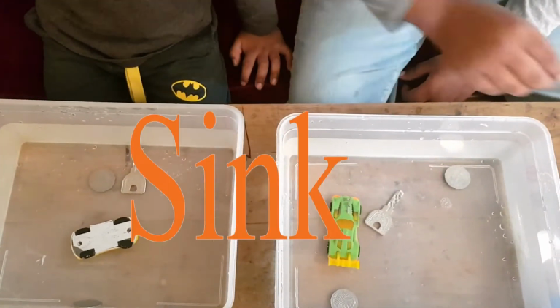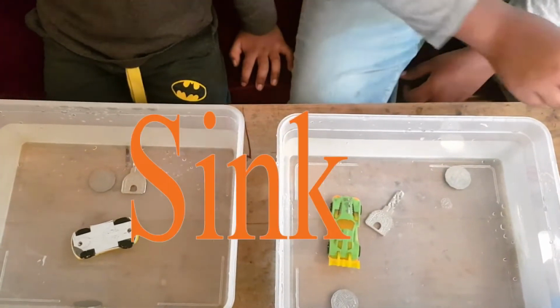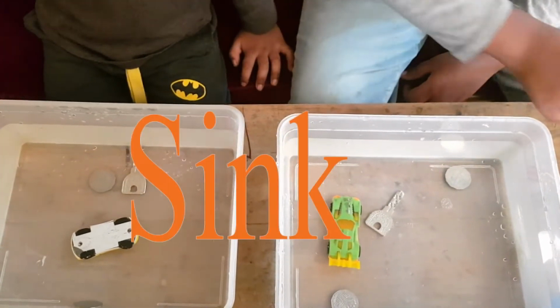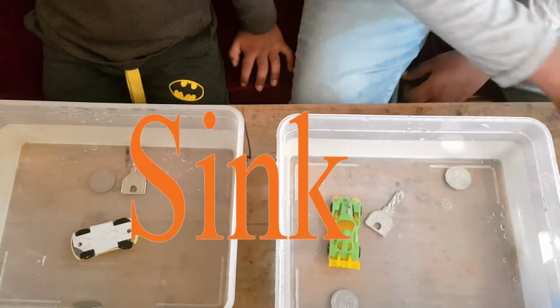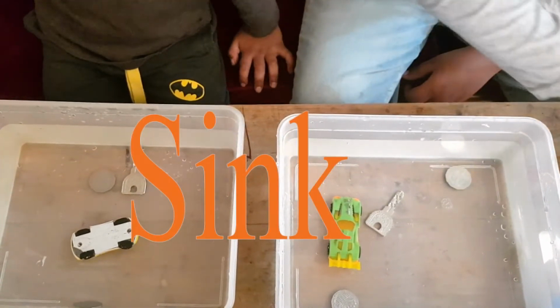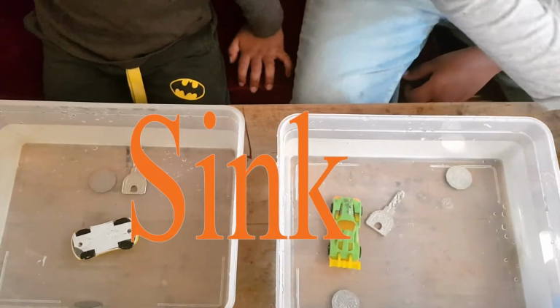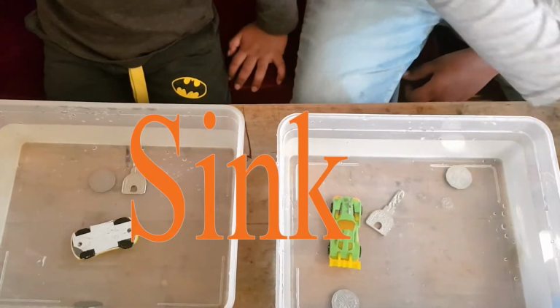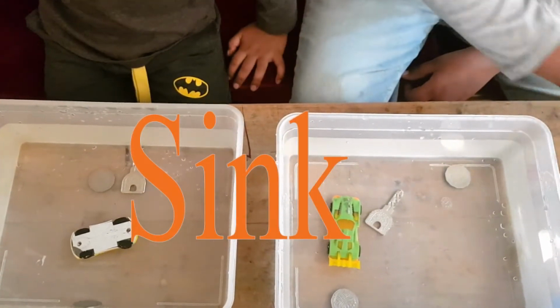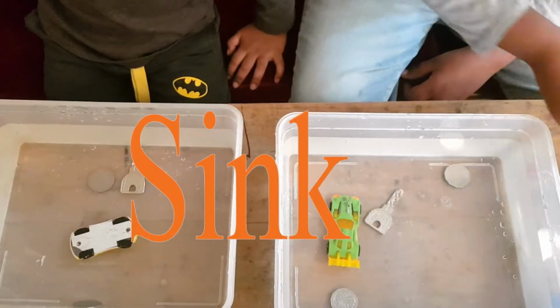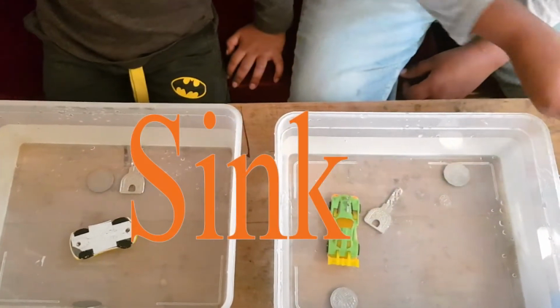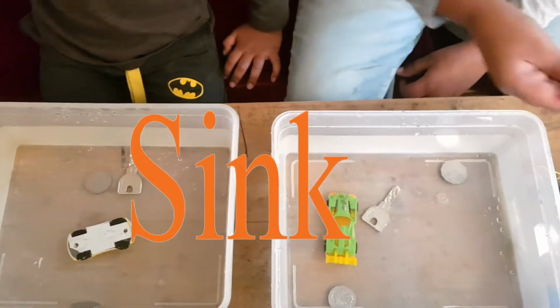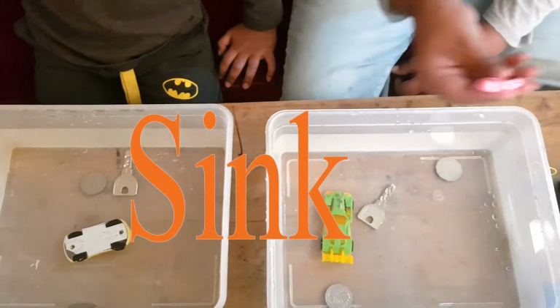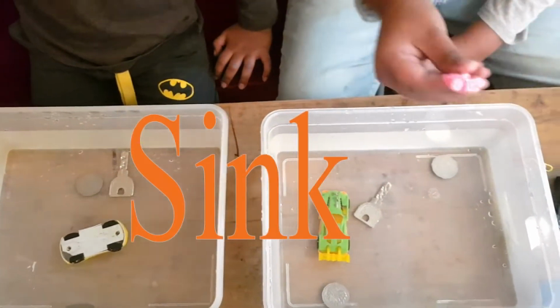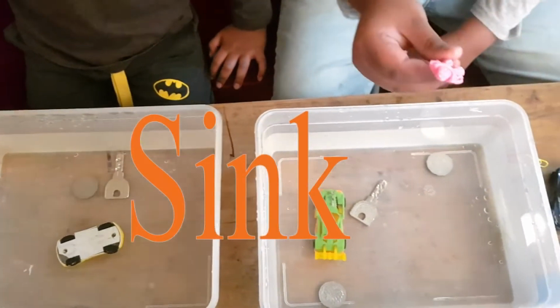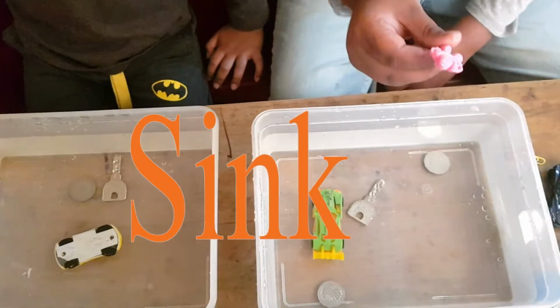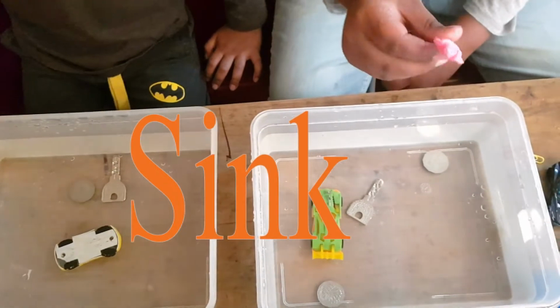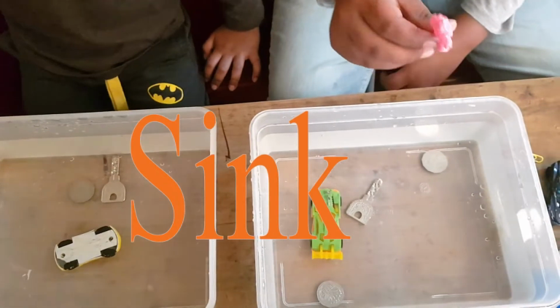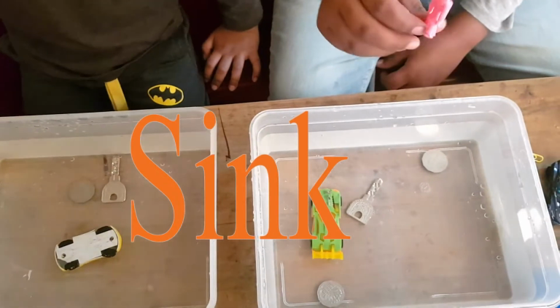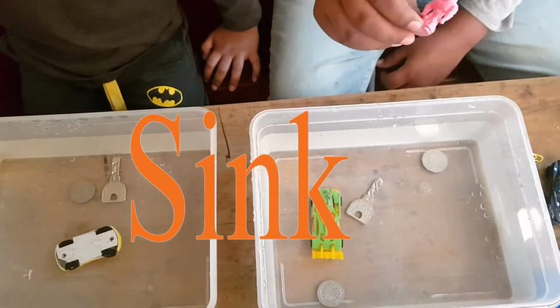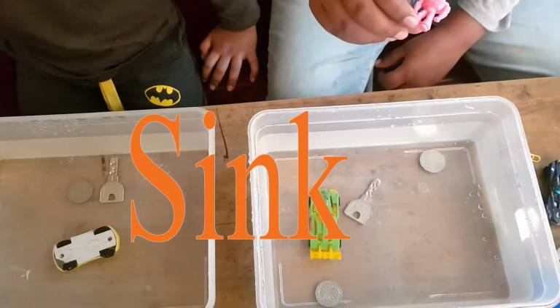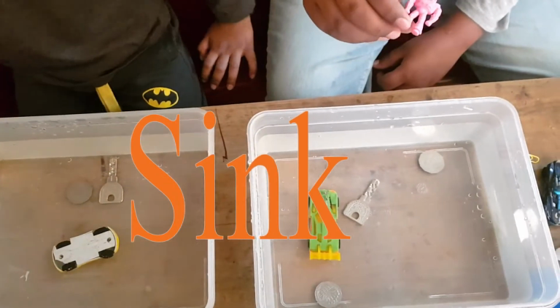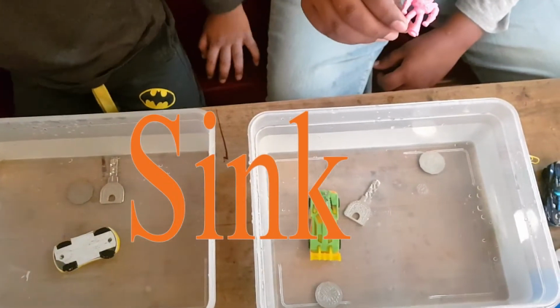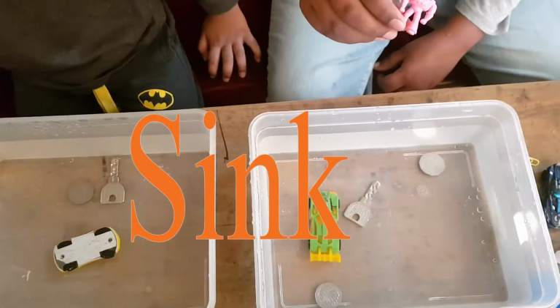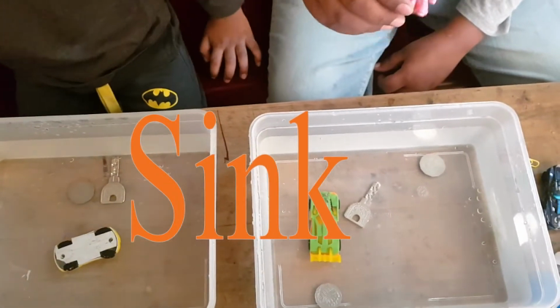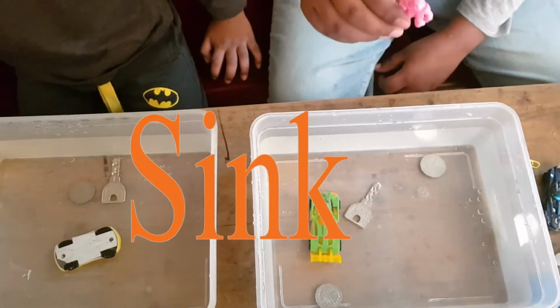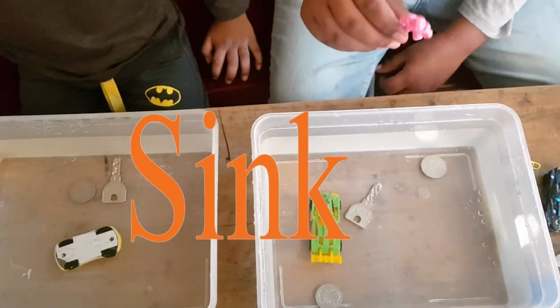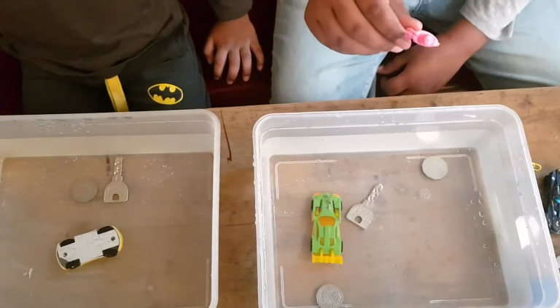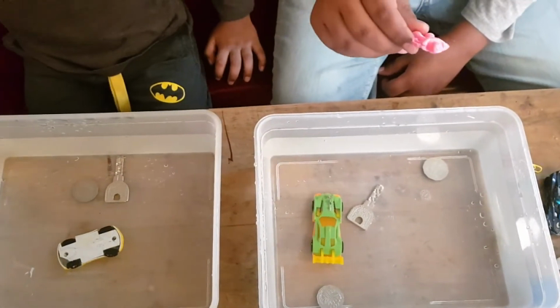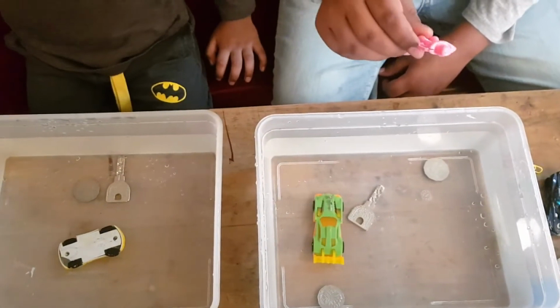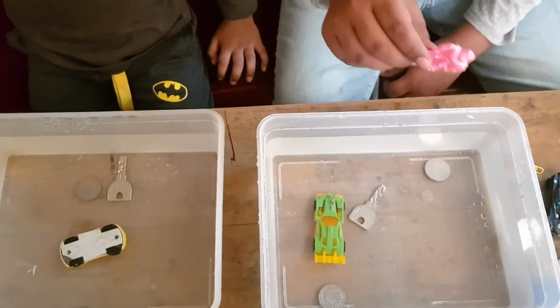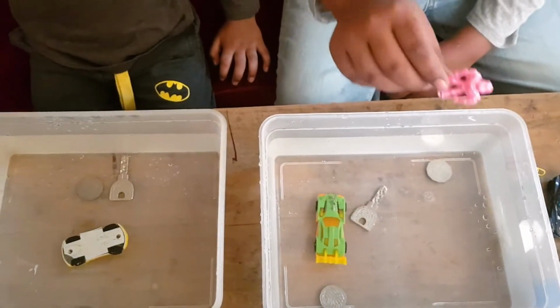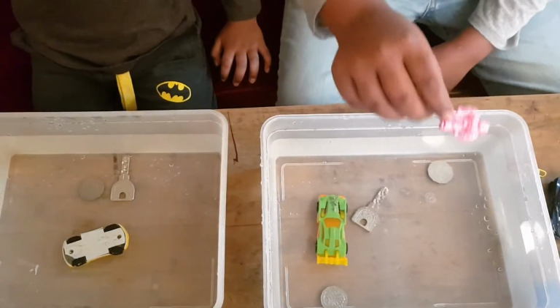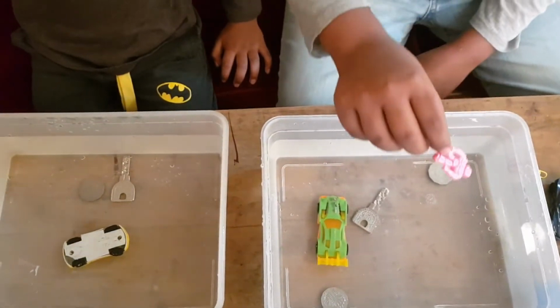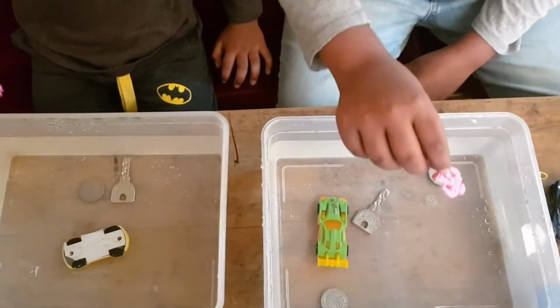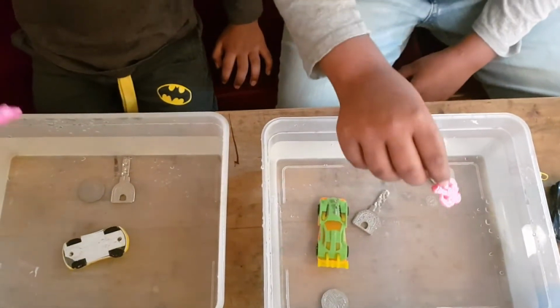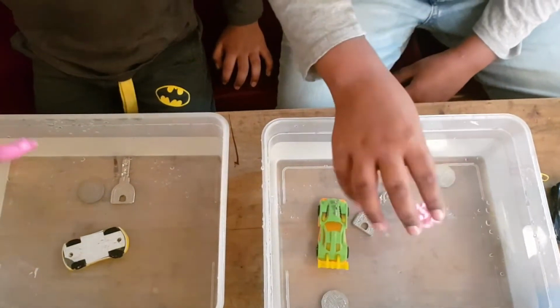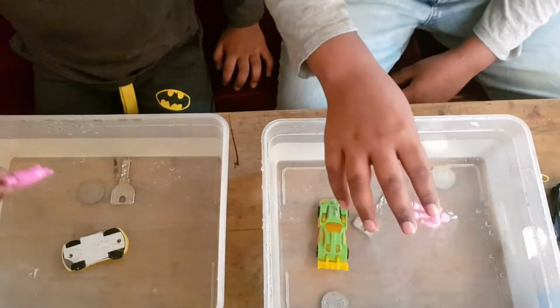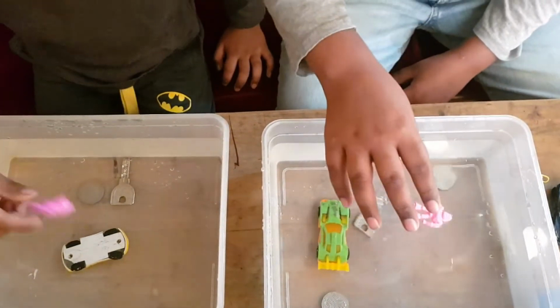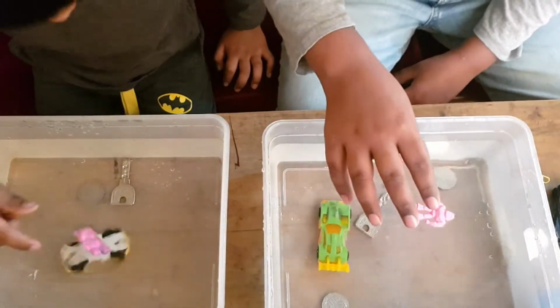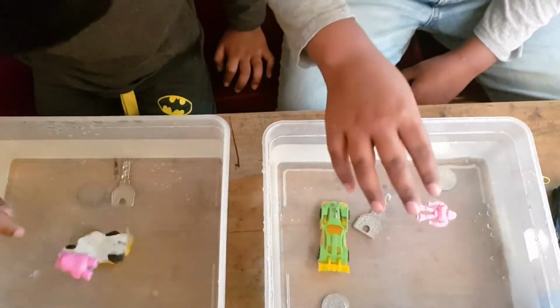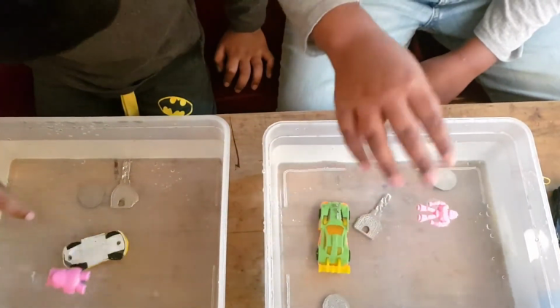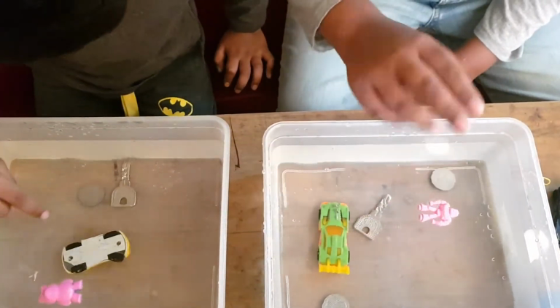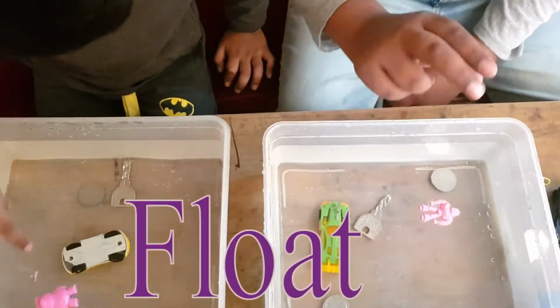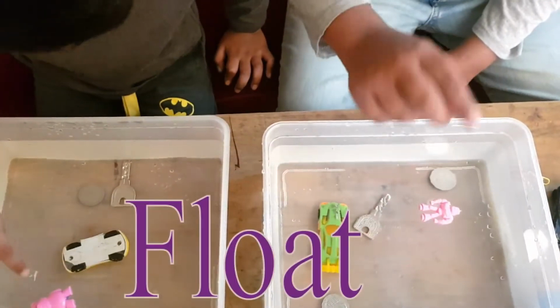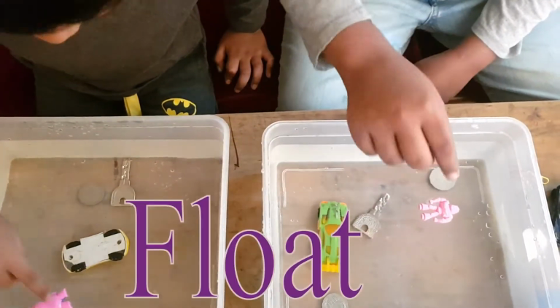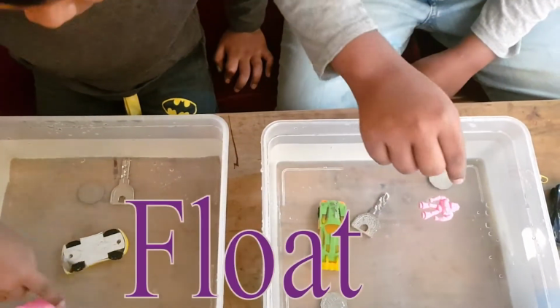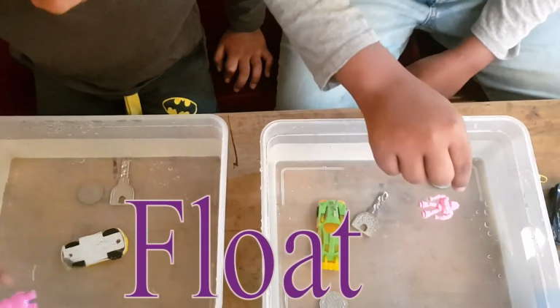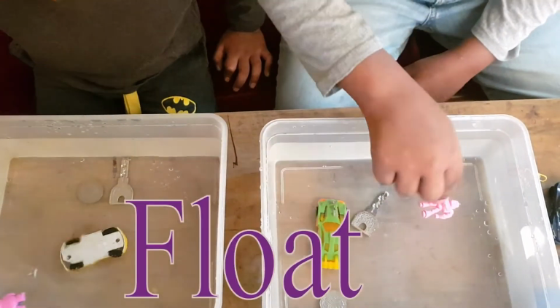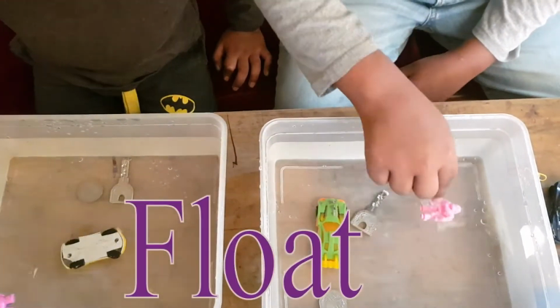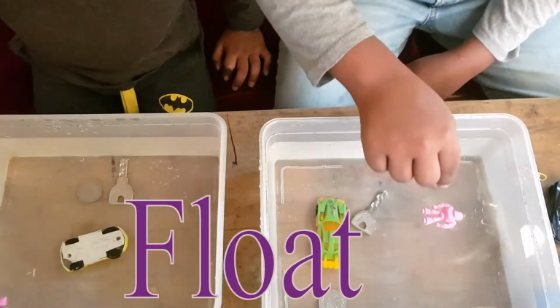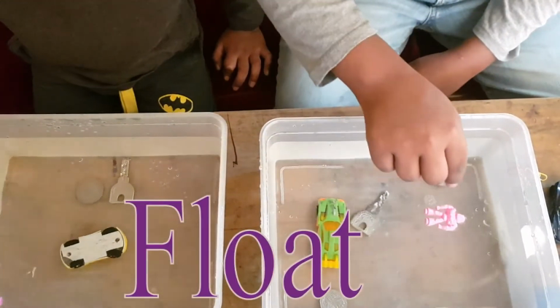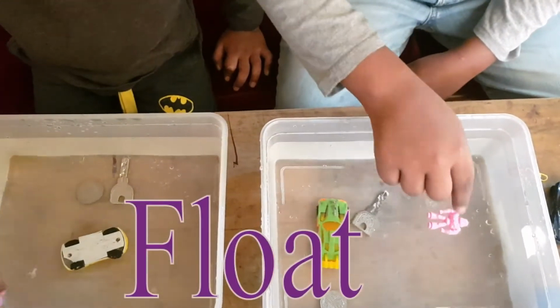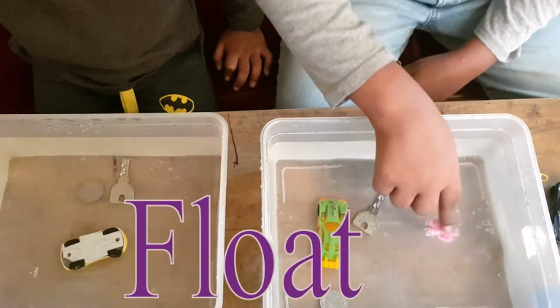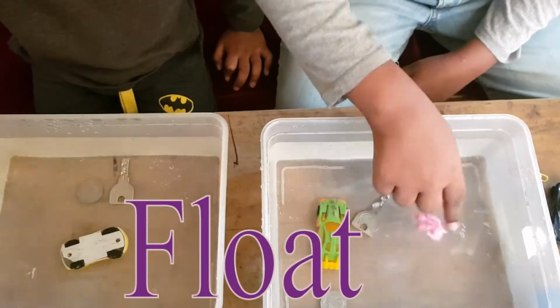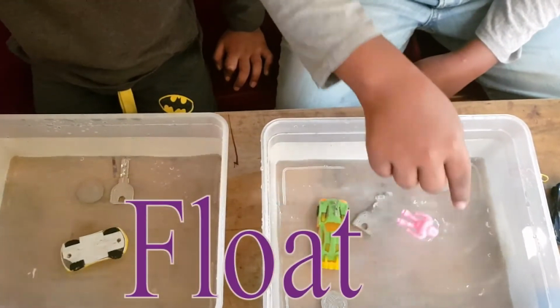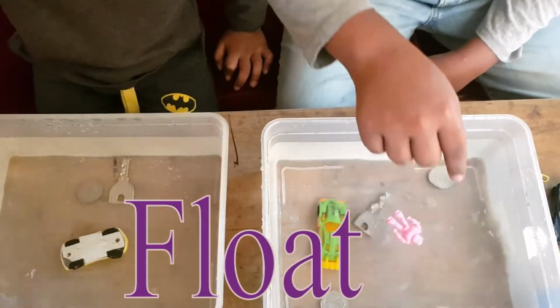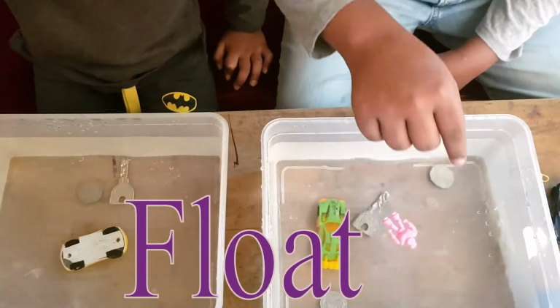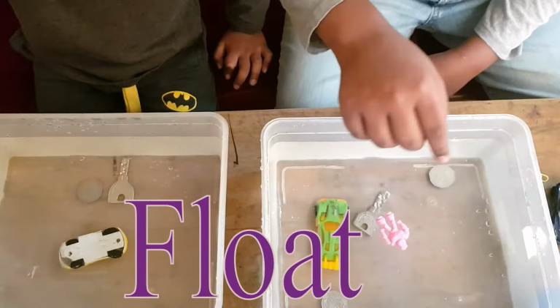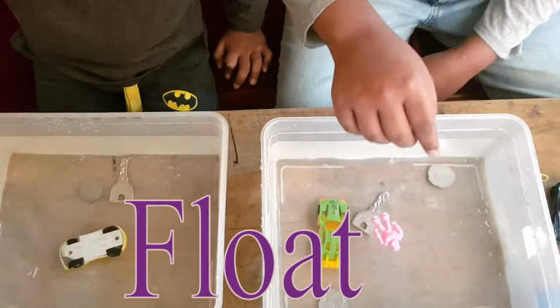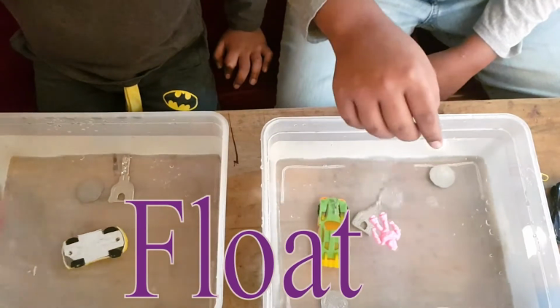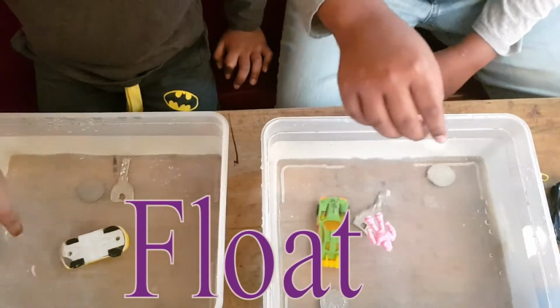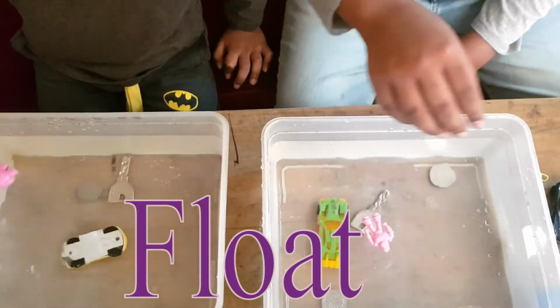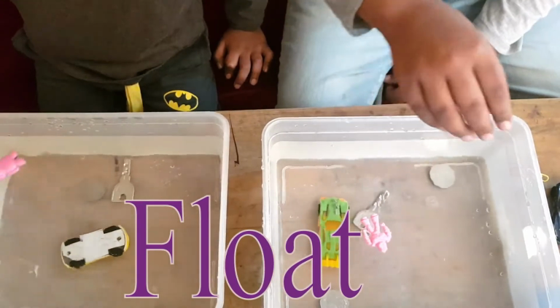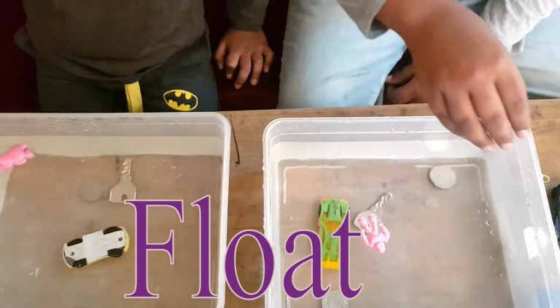Let's try our figurines. They float. Yes, they float.